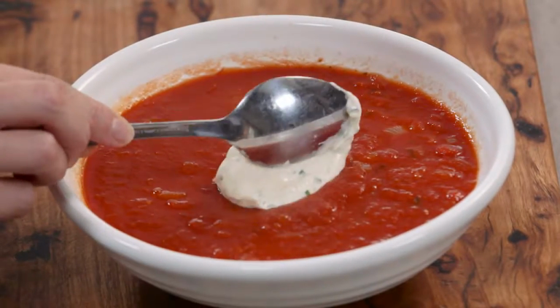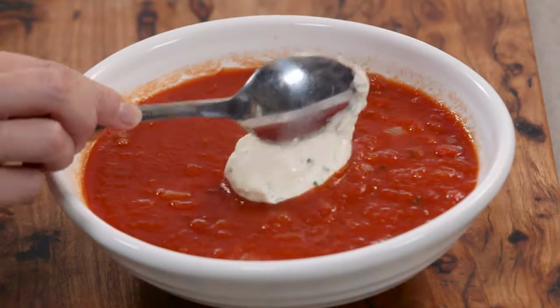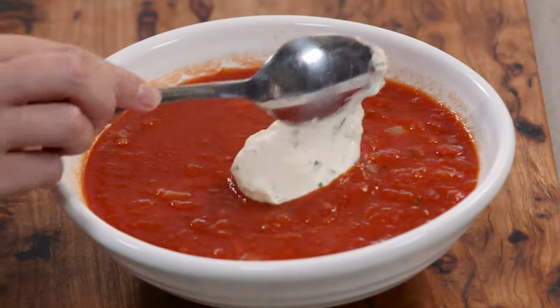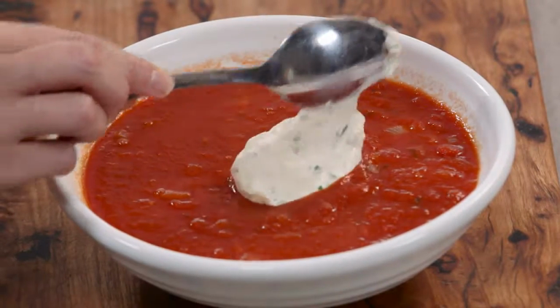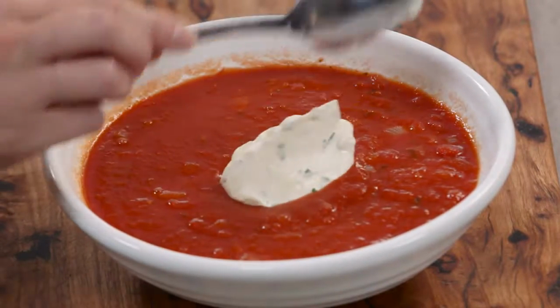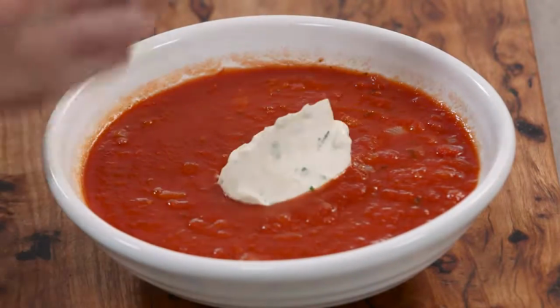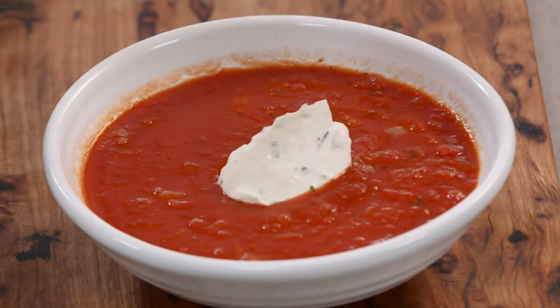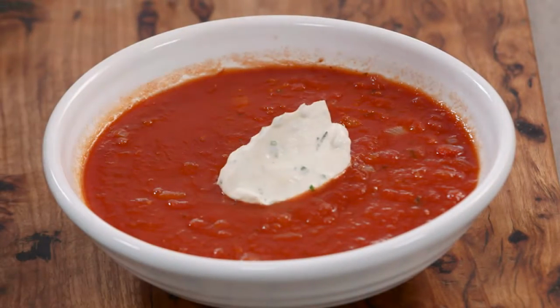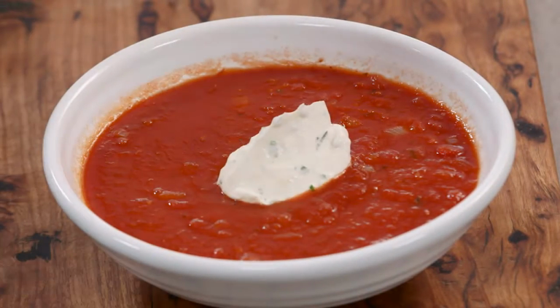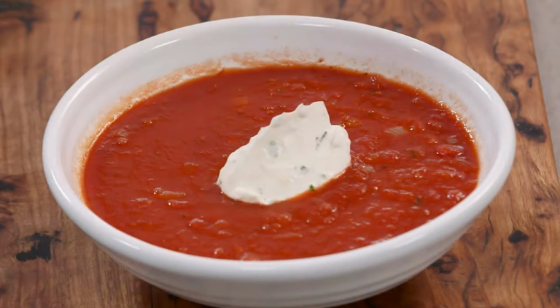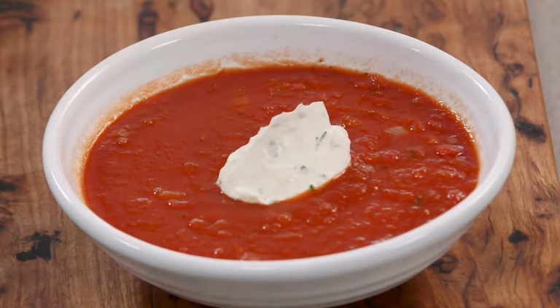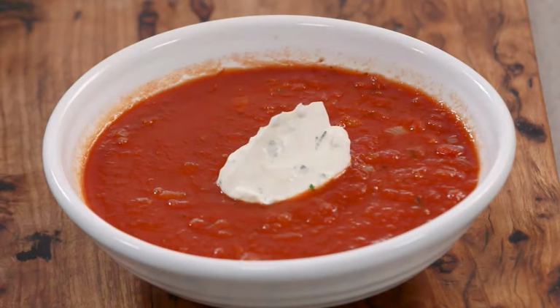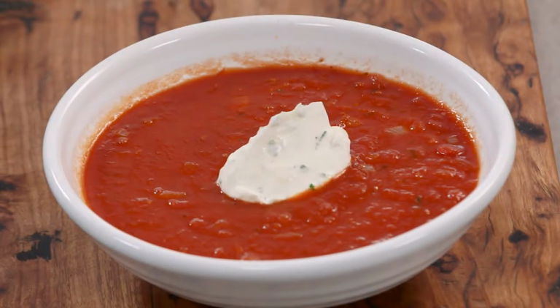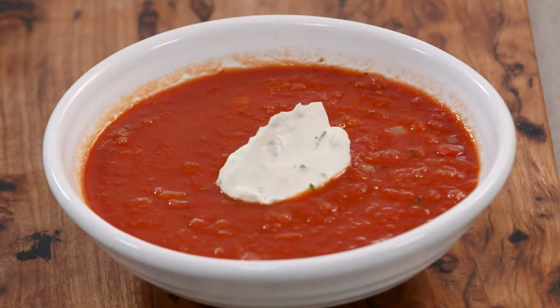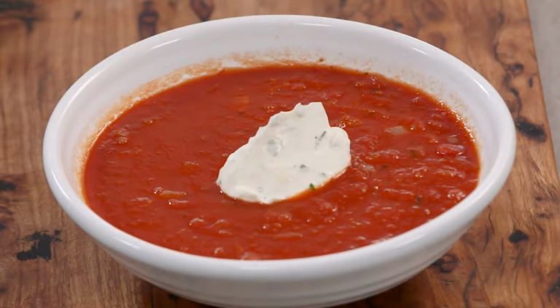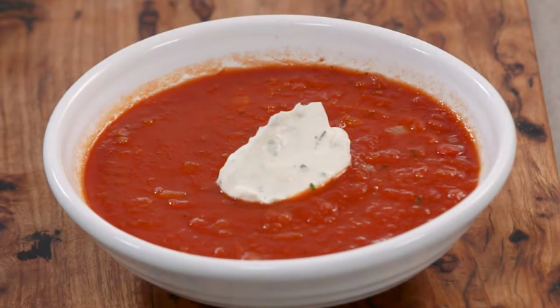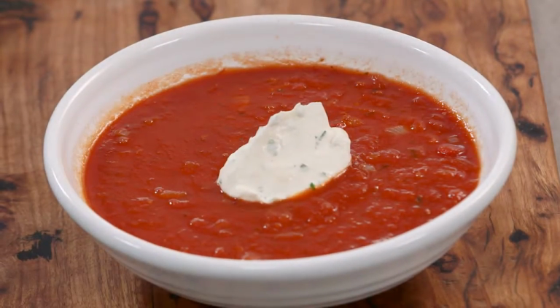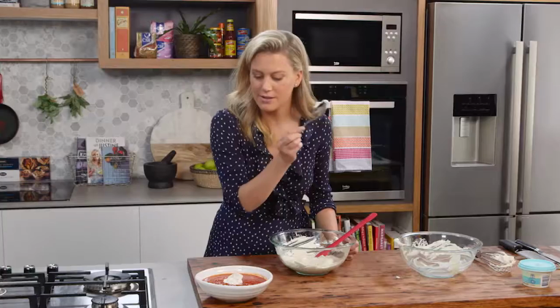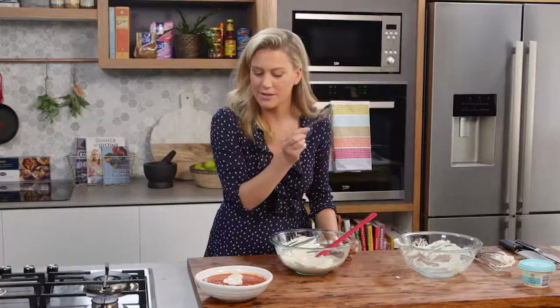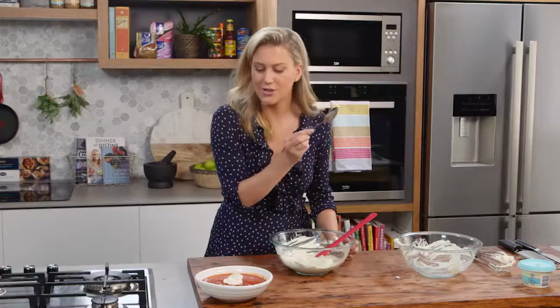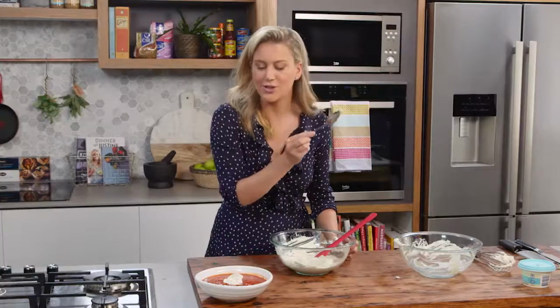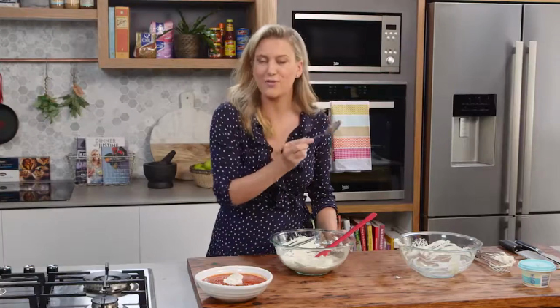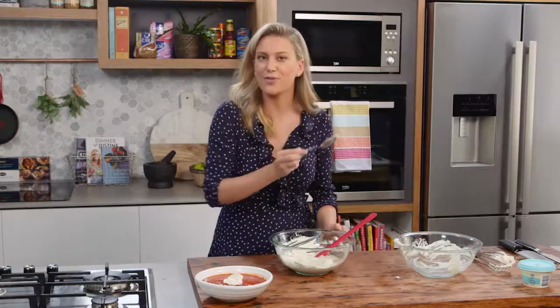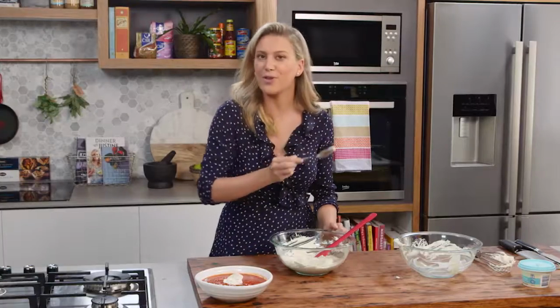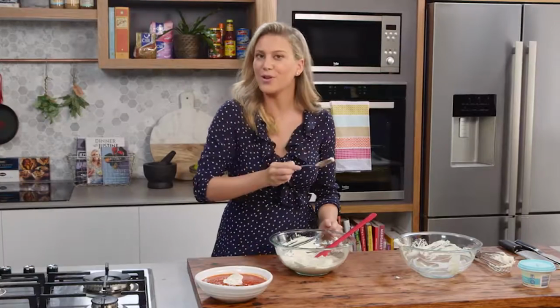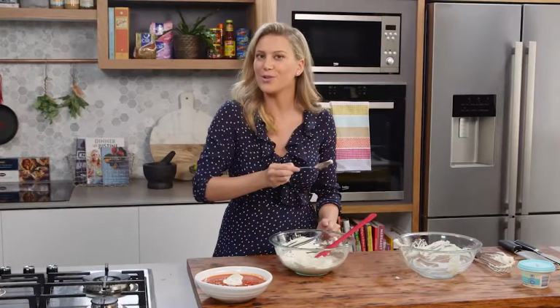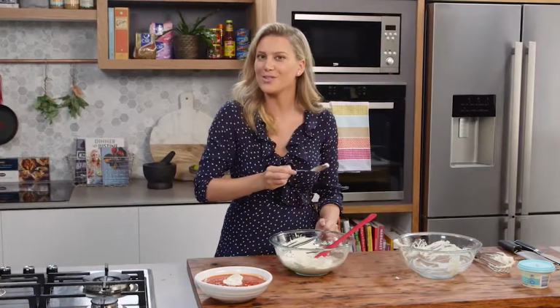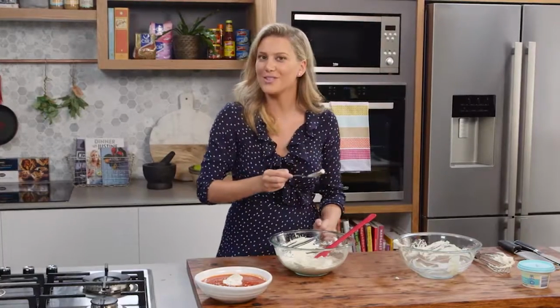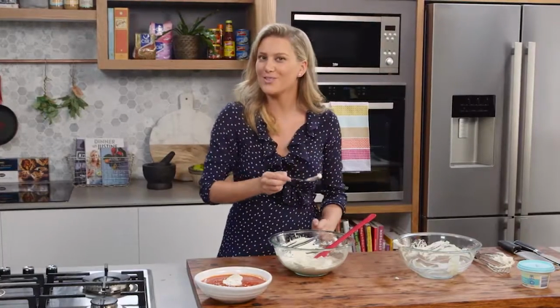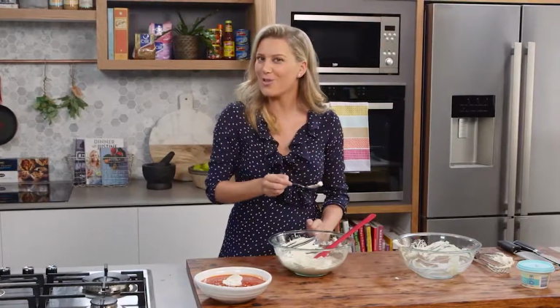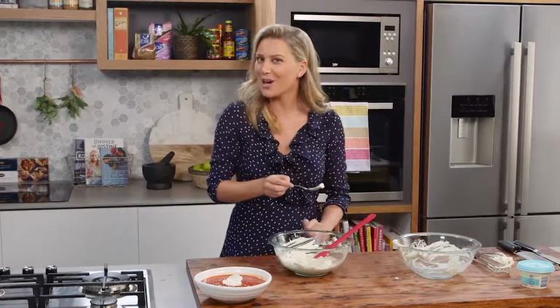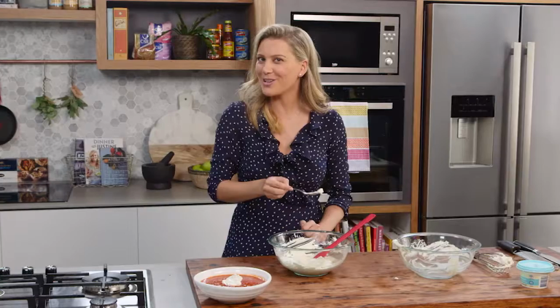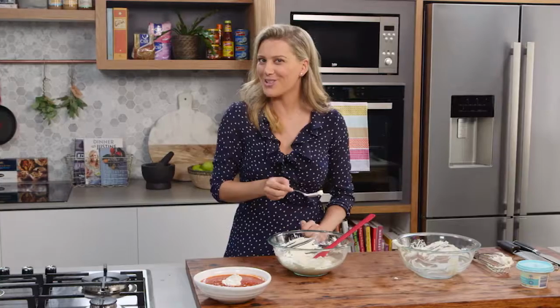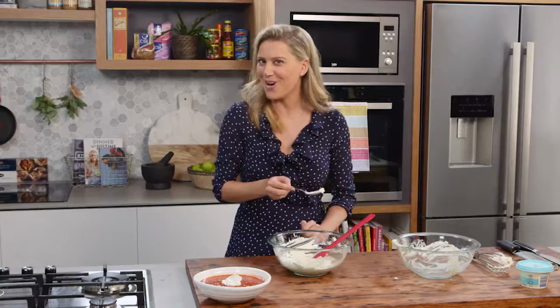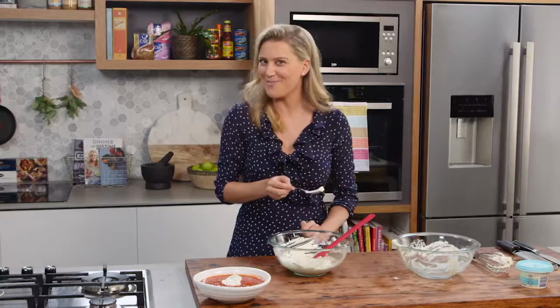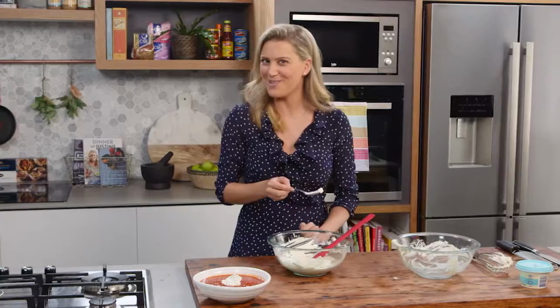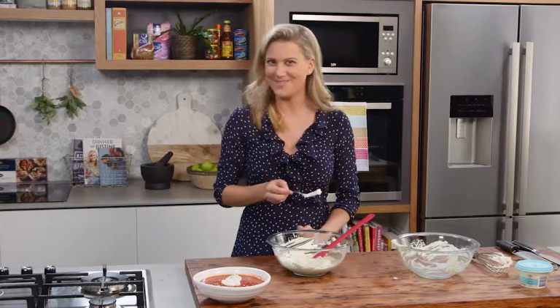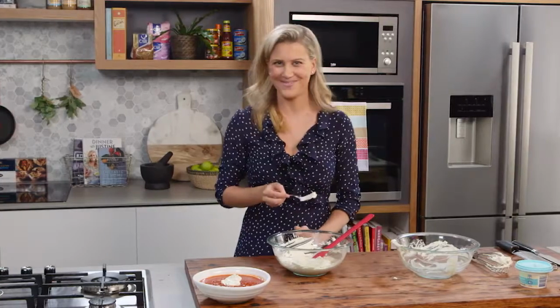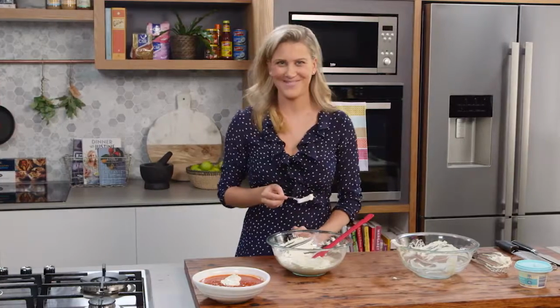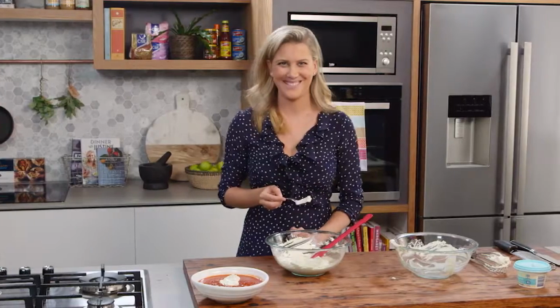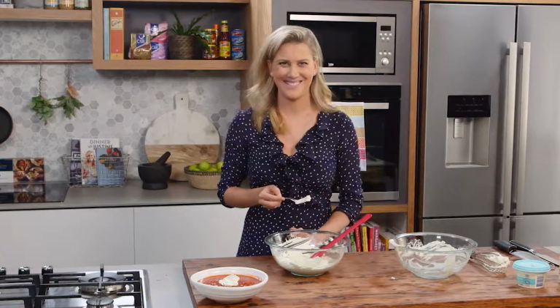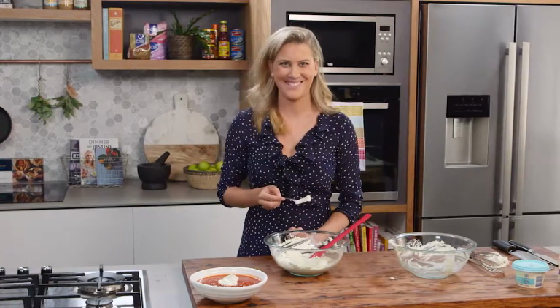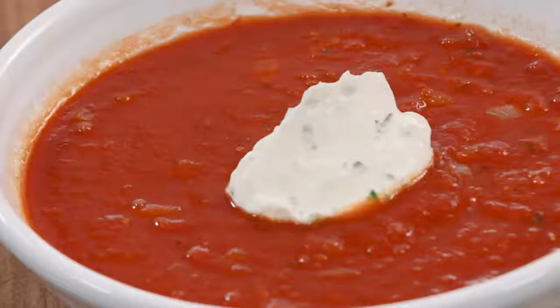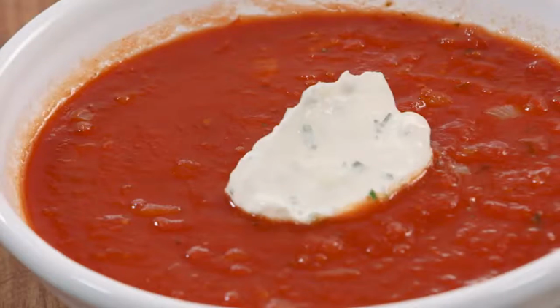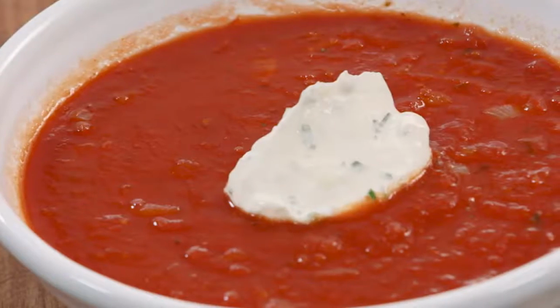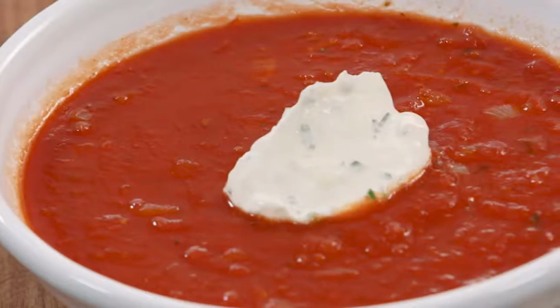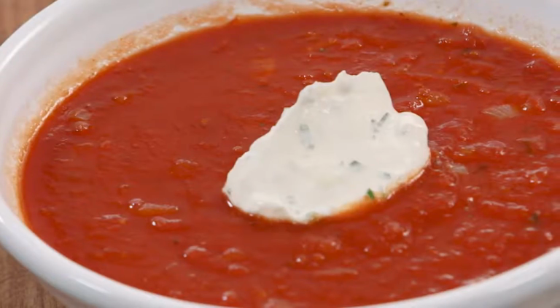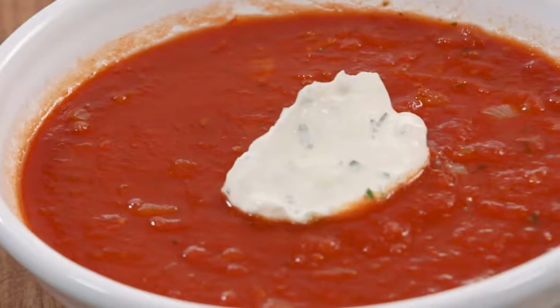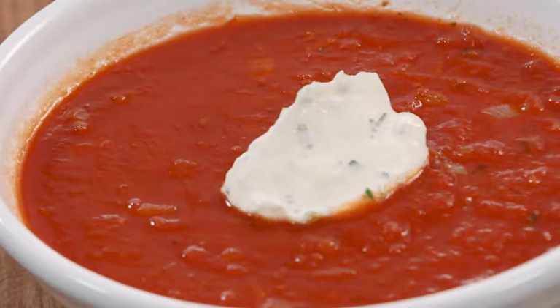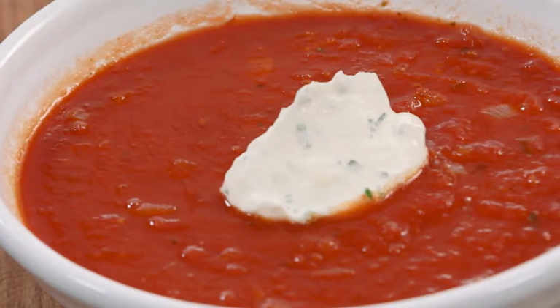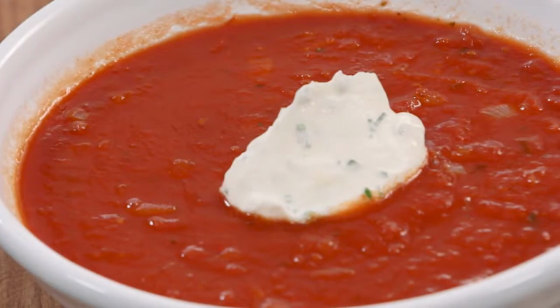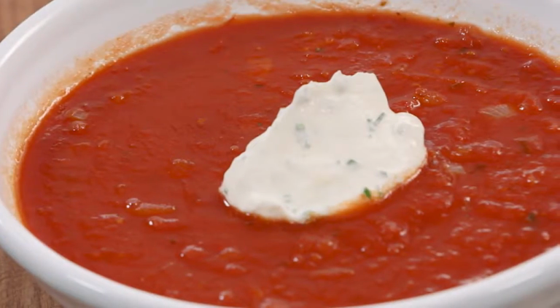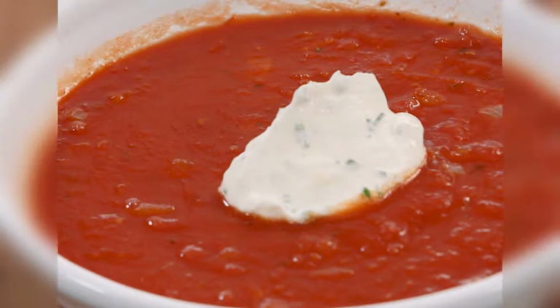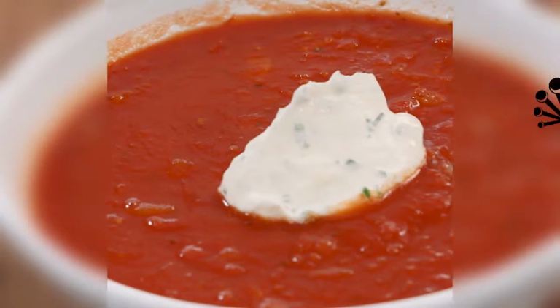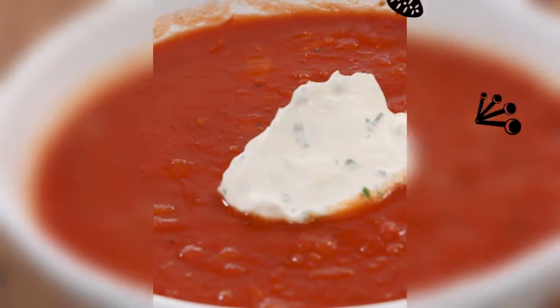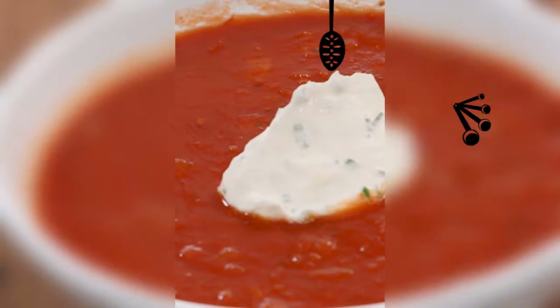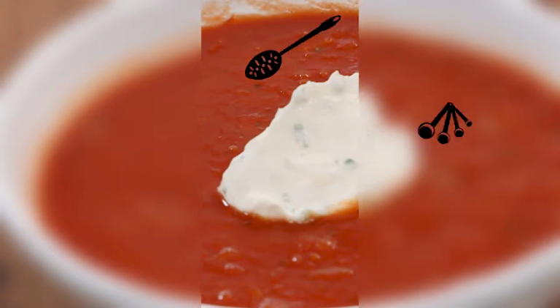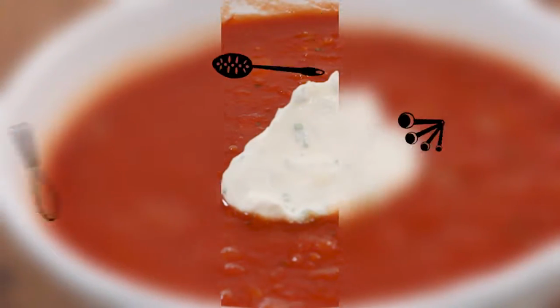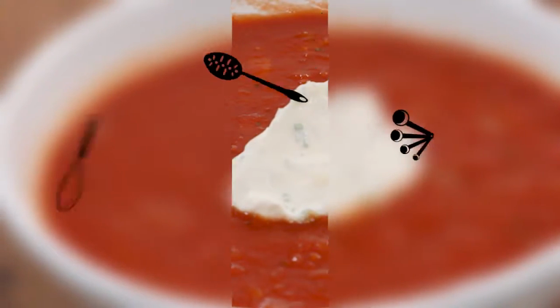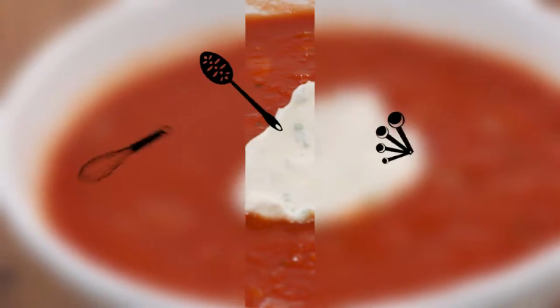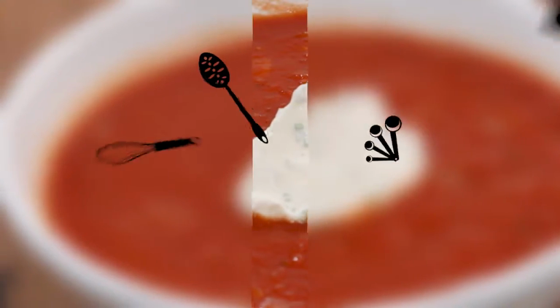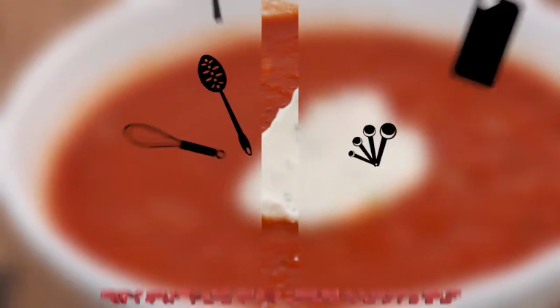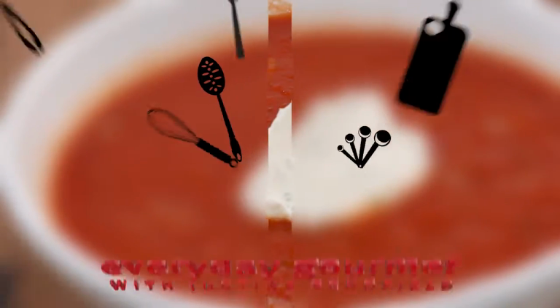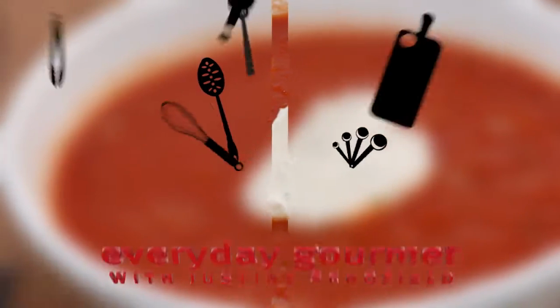Yum! Look at that — it just floats right on the top. I'll see you next time.